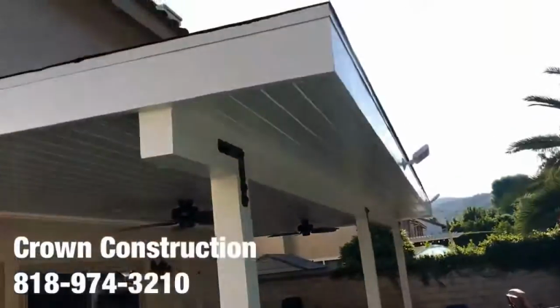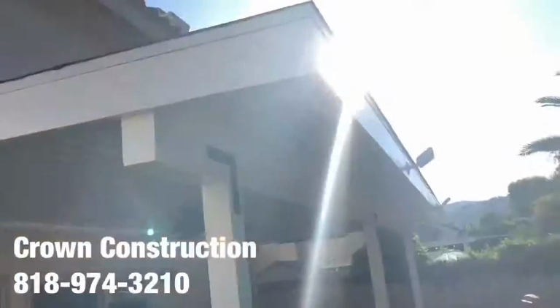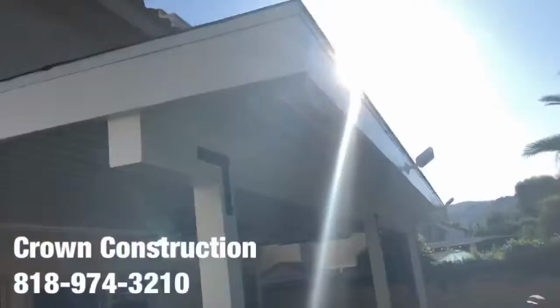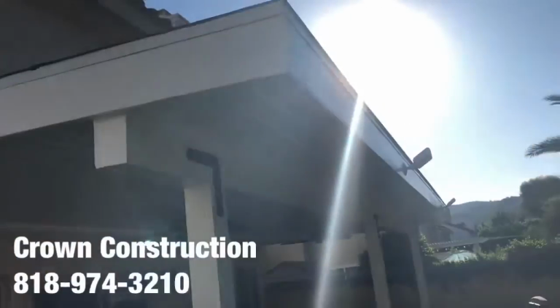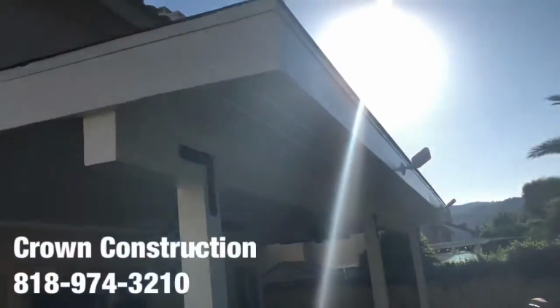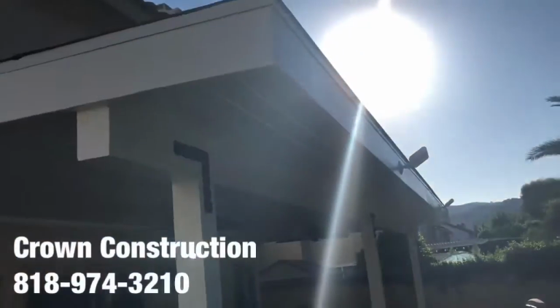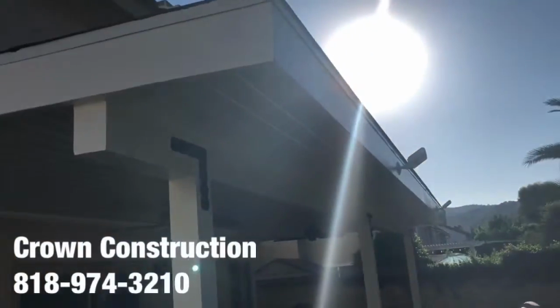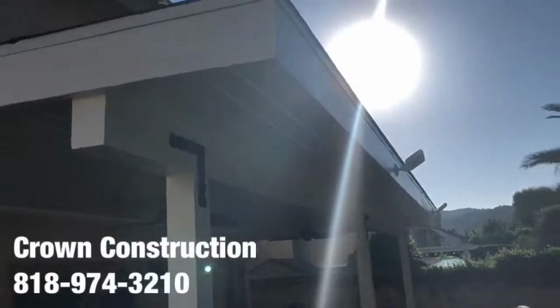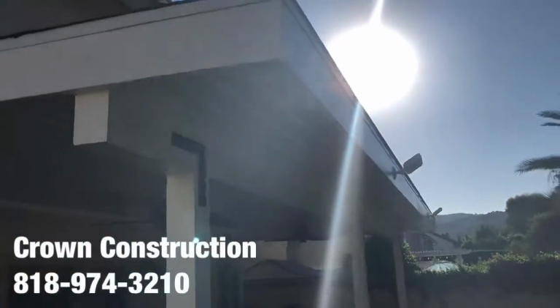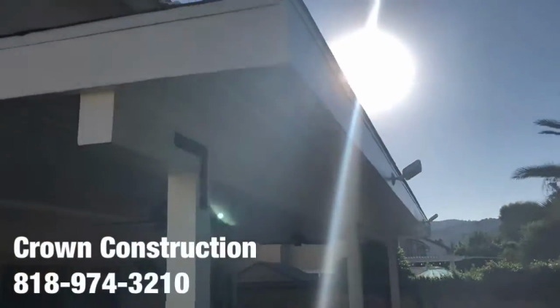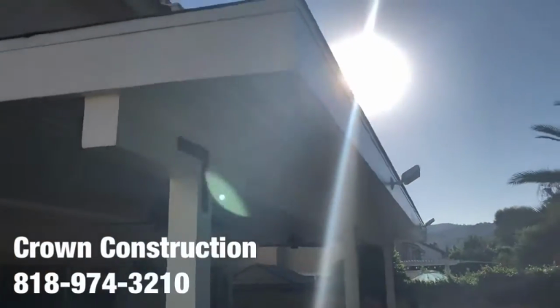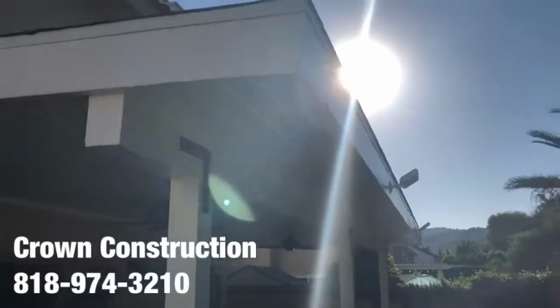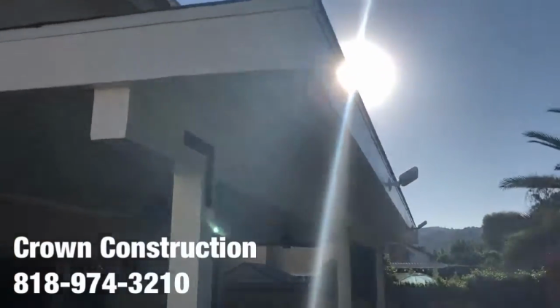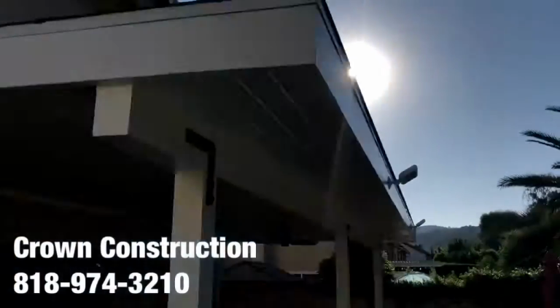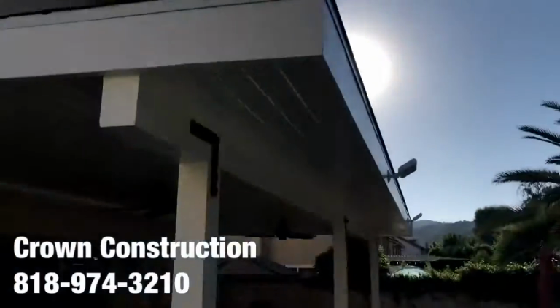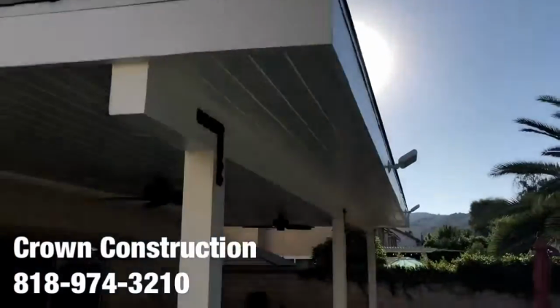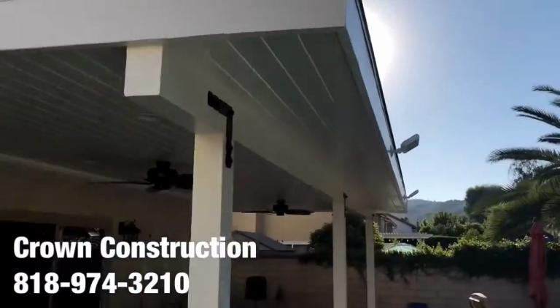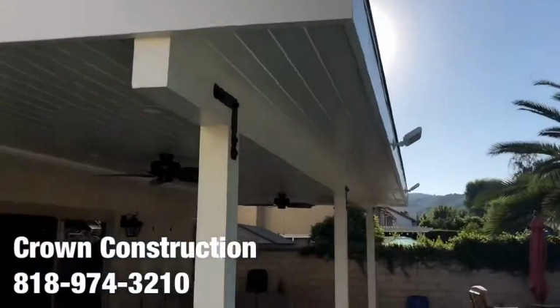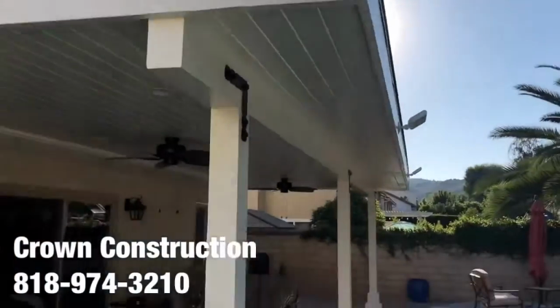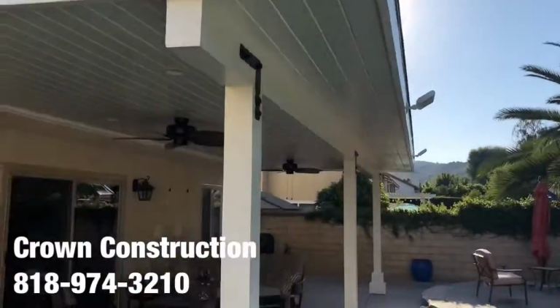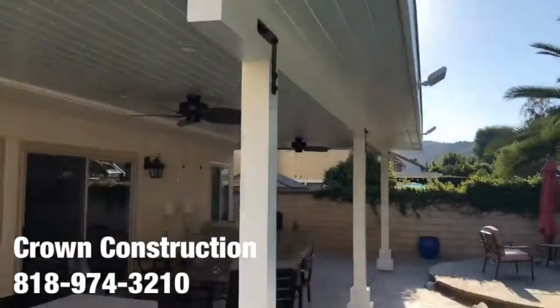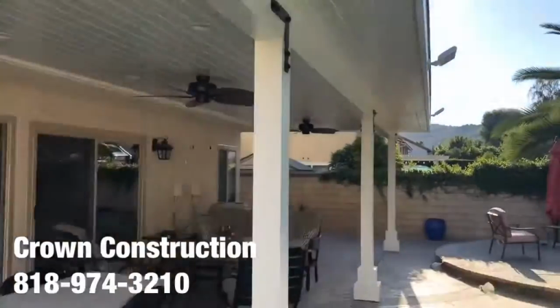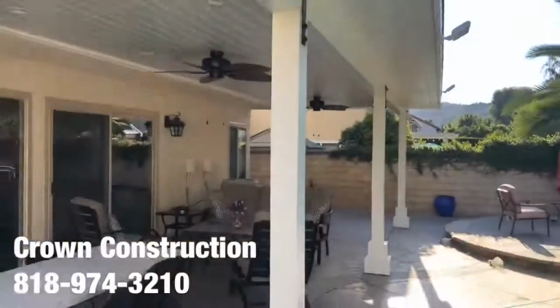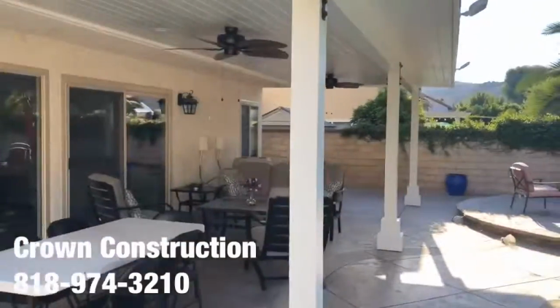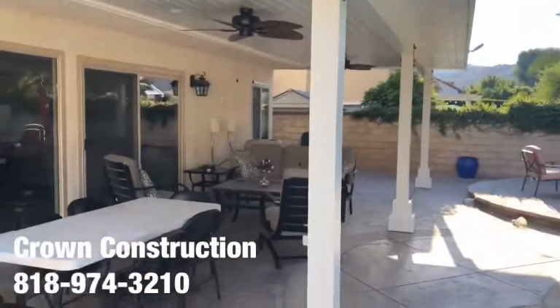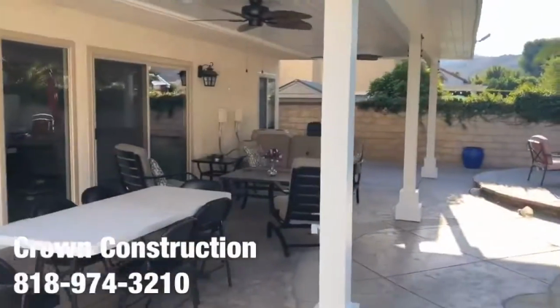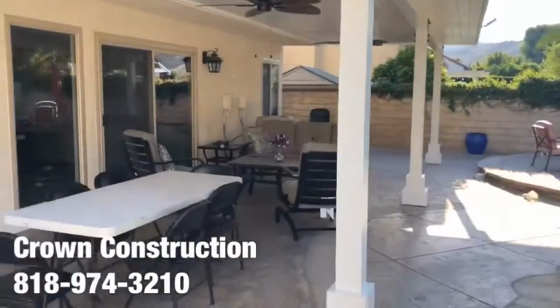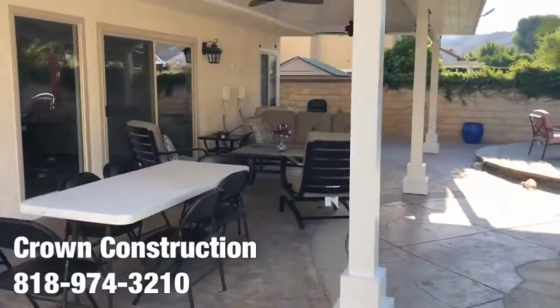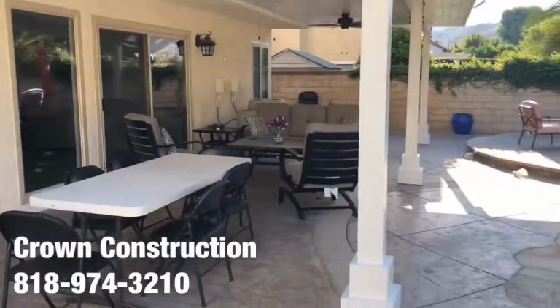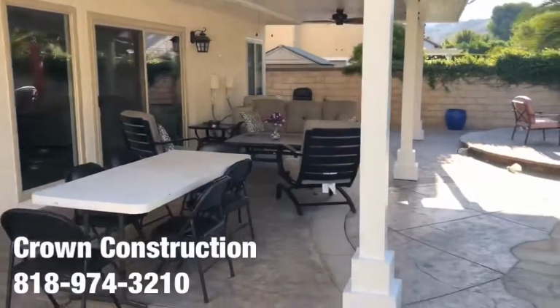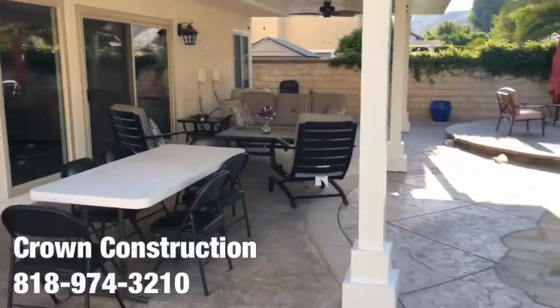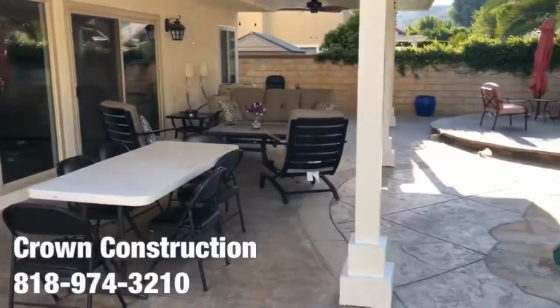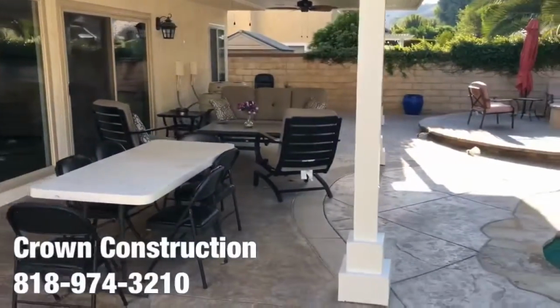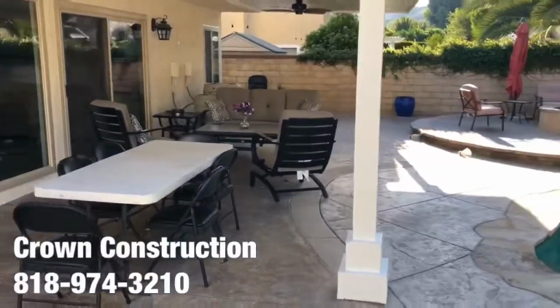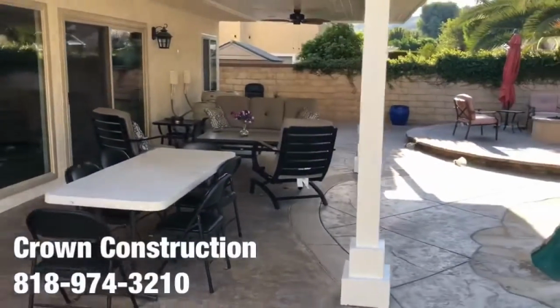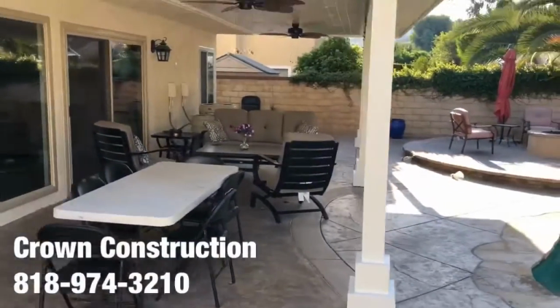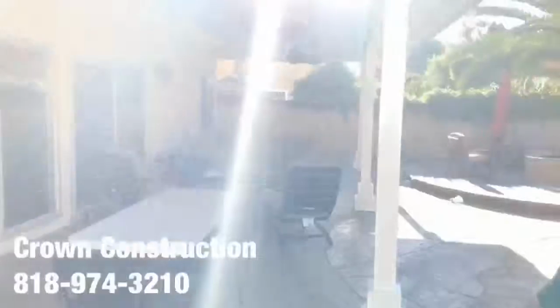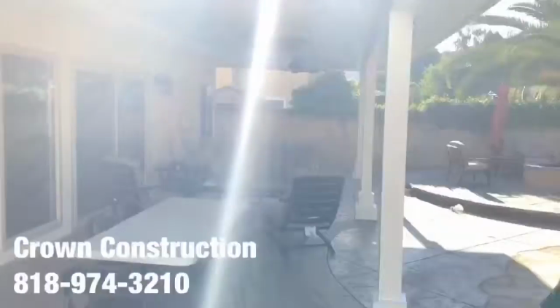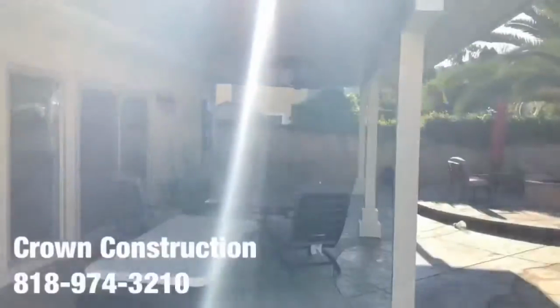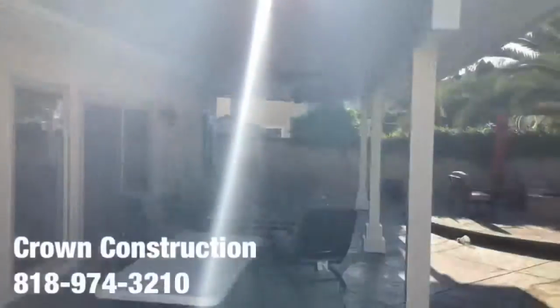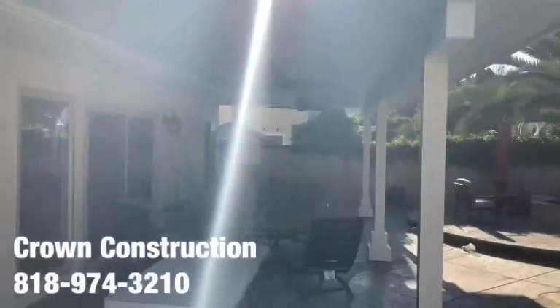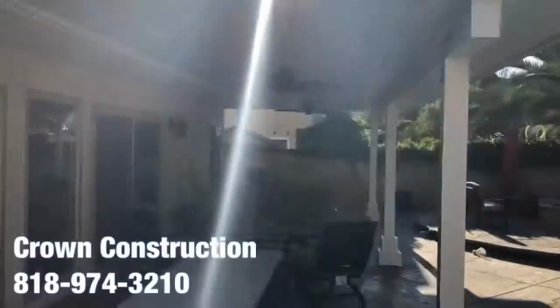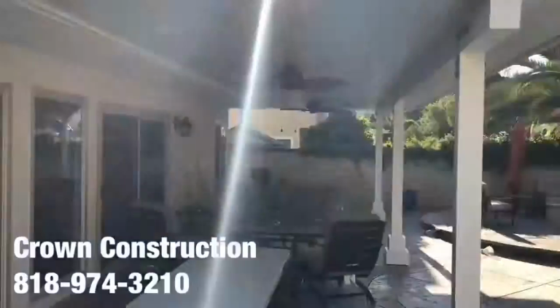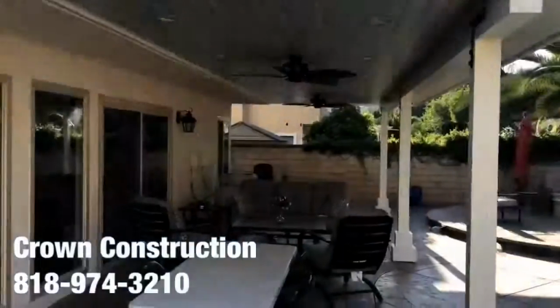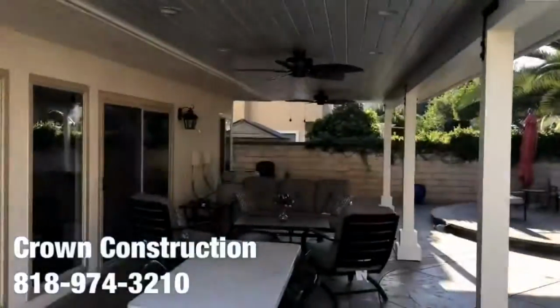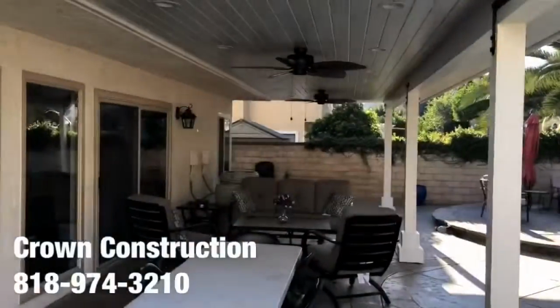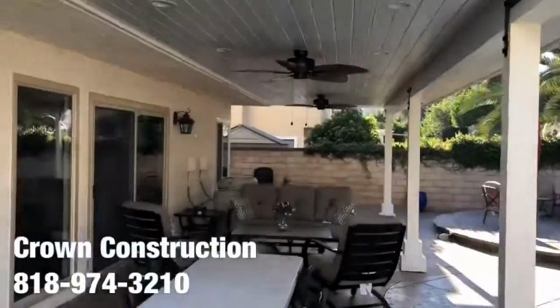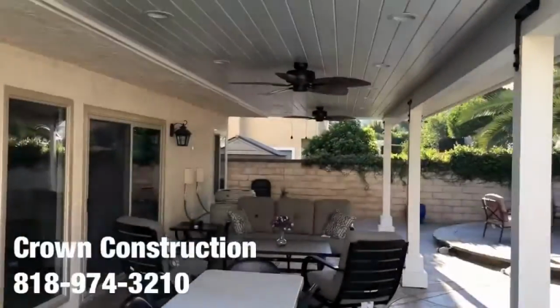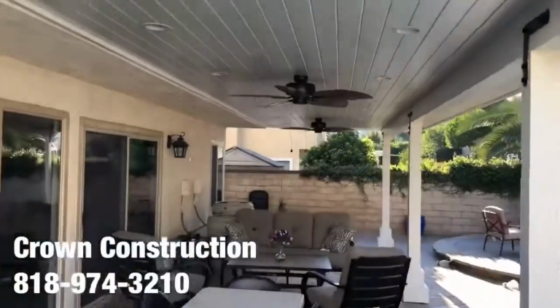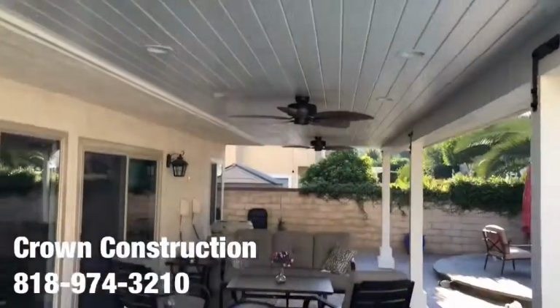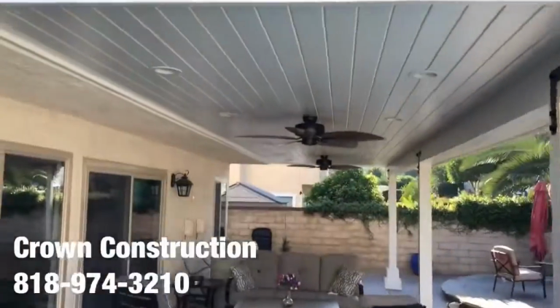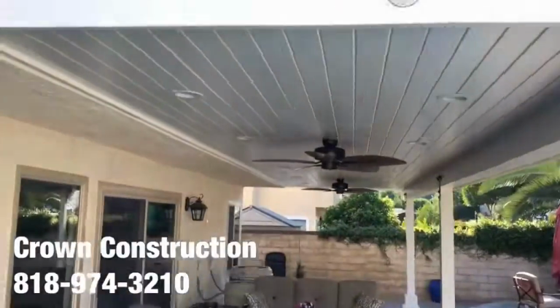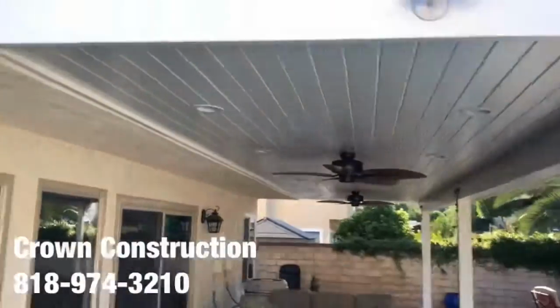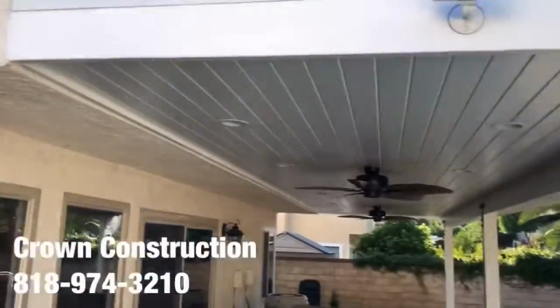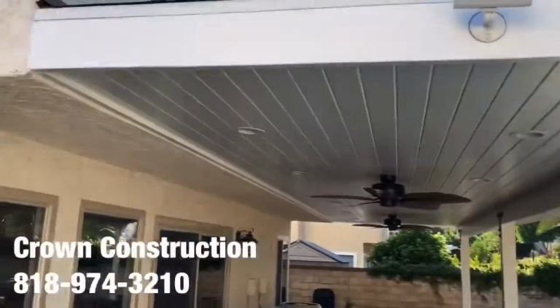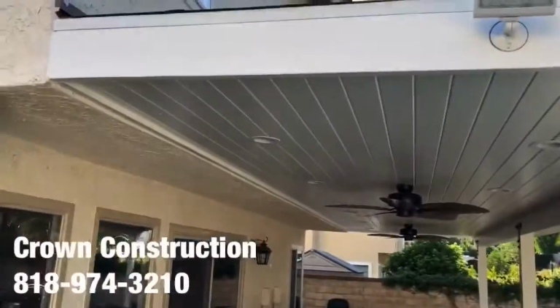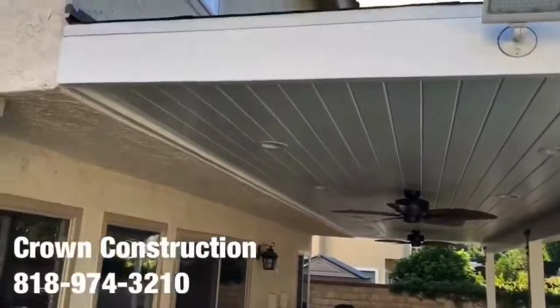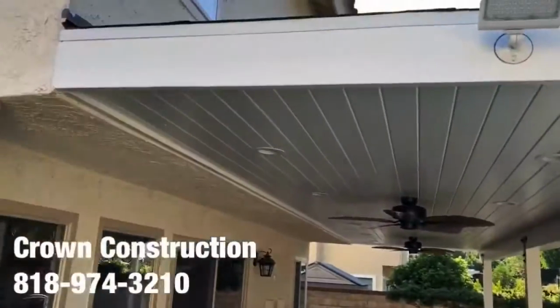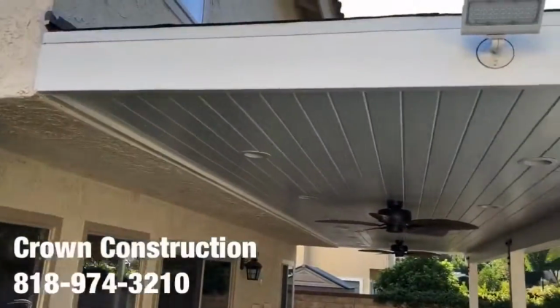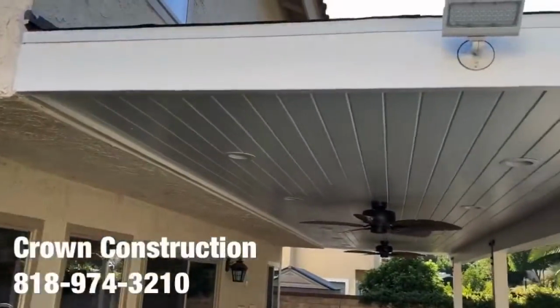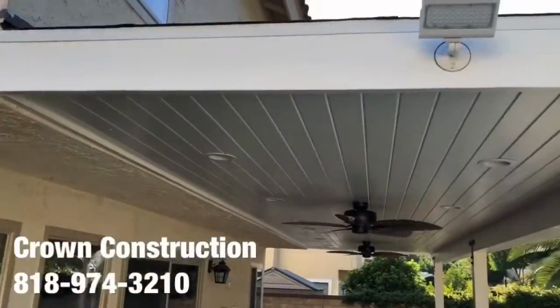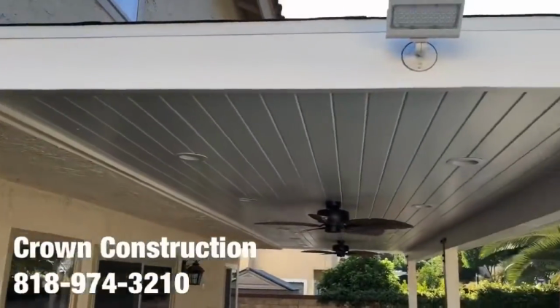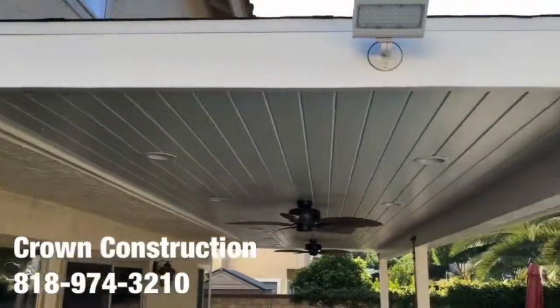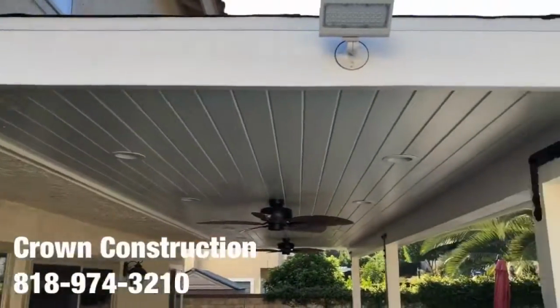But again, this is what it looks like — finished product, patio overhang.